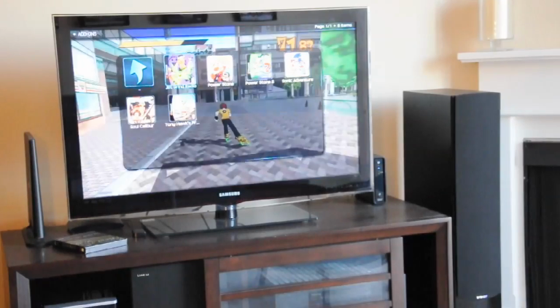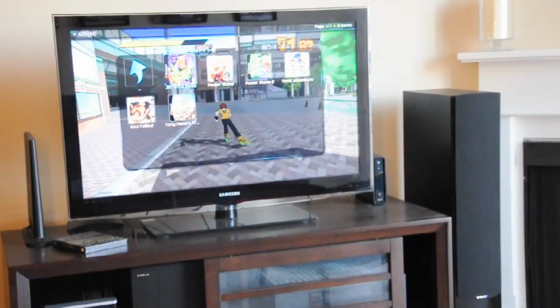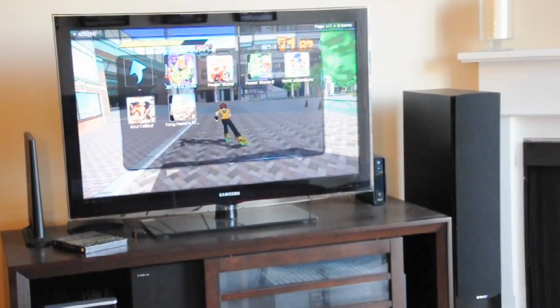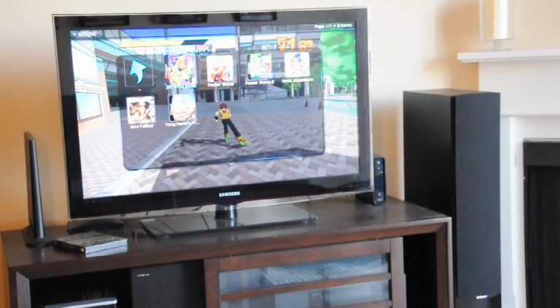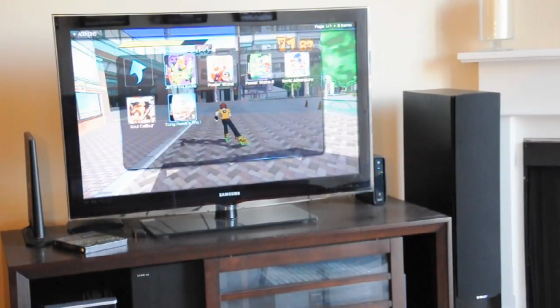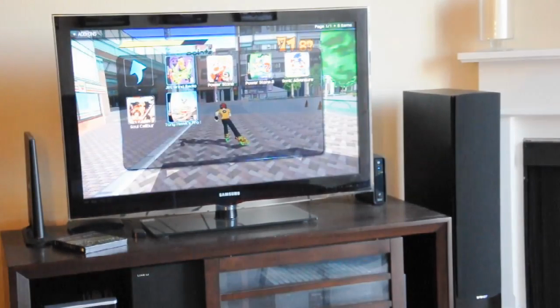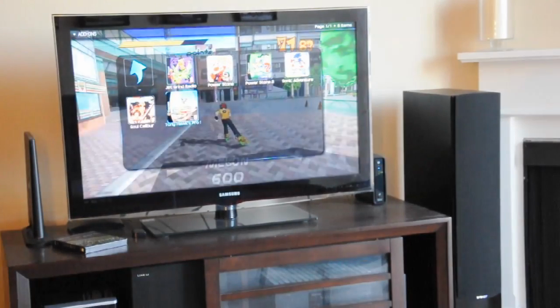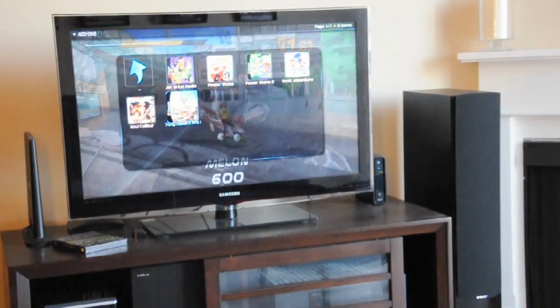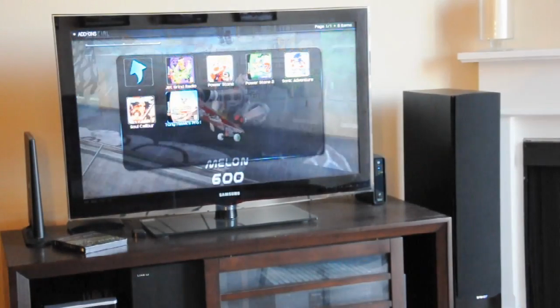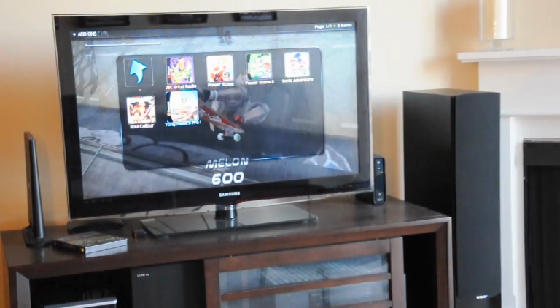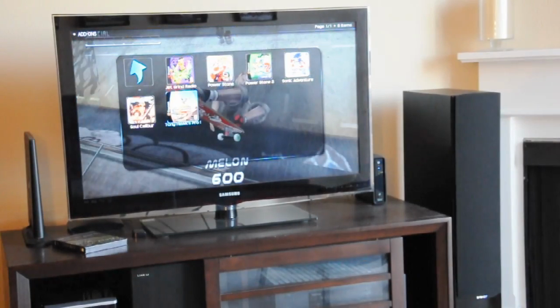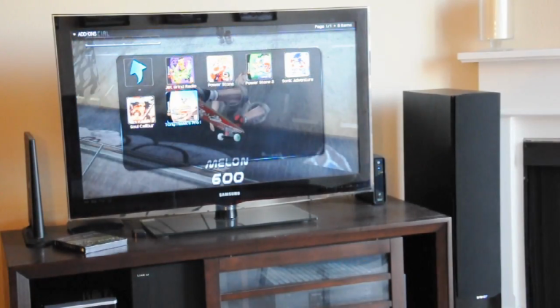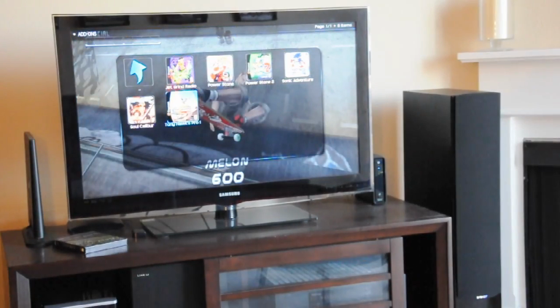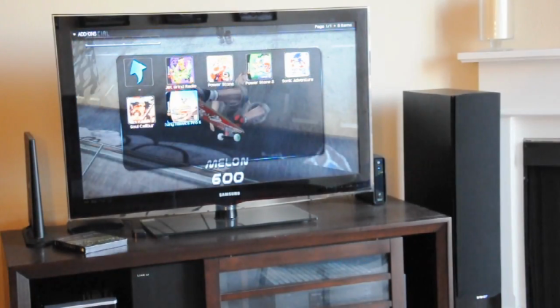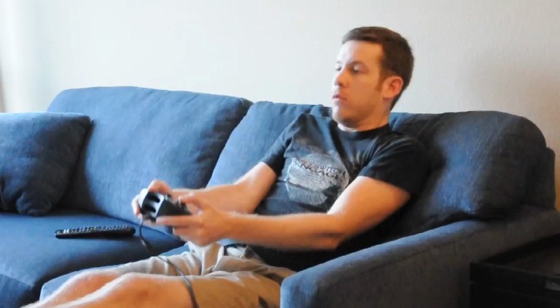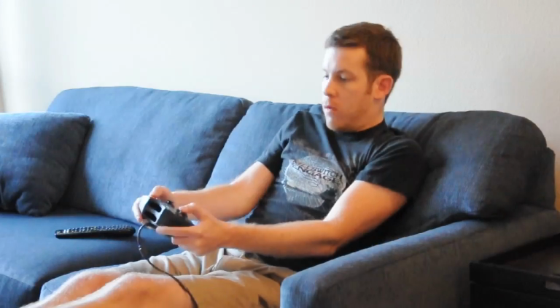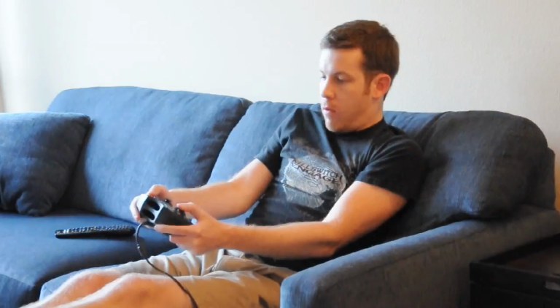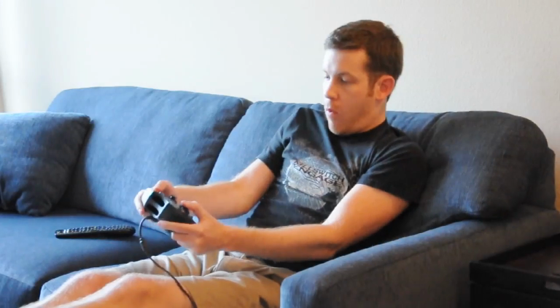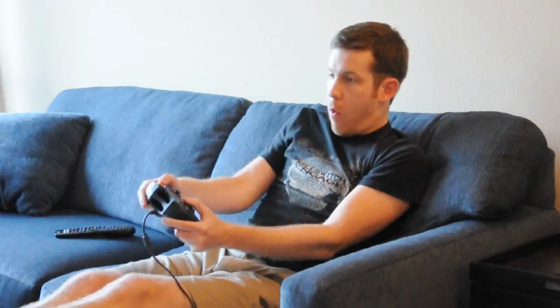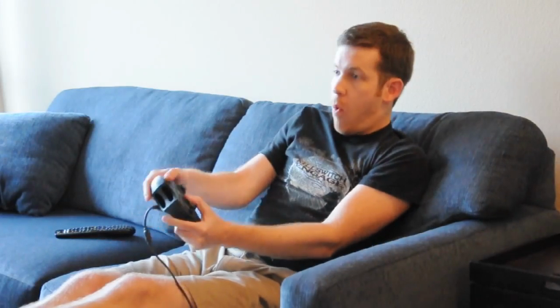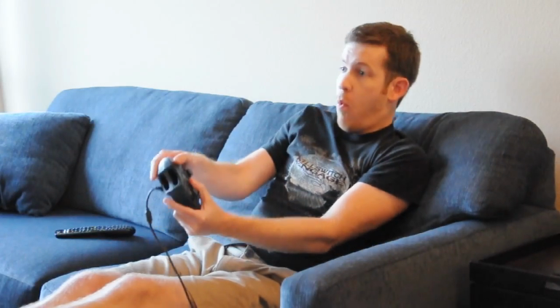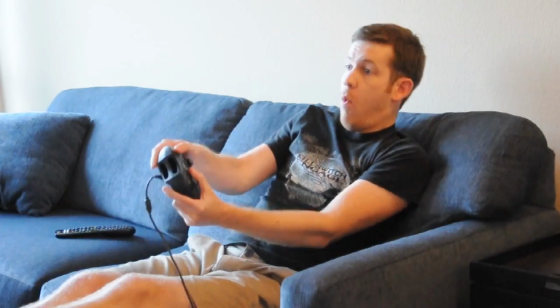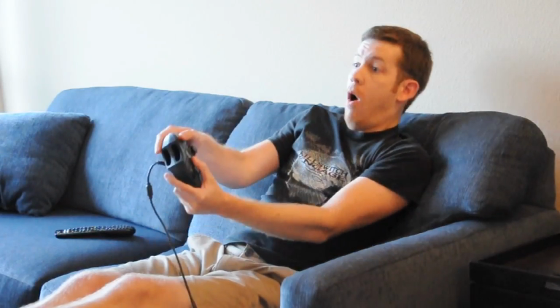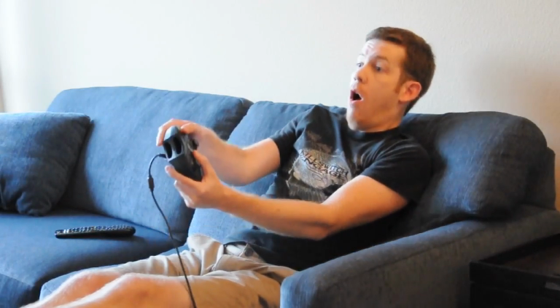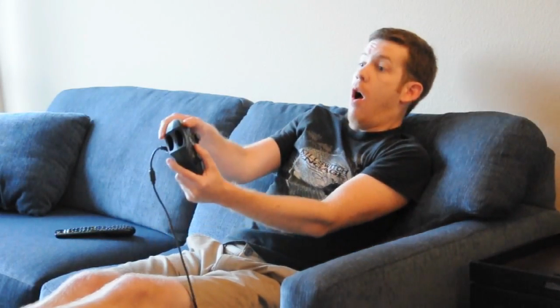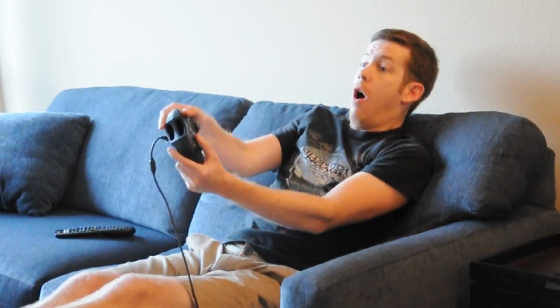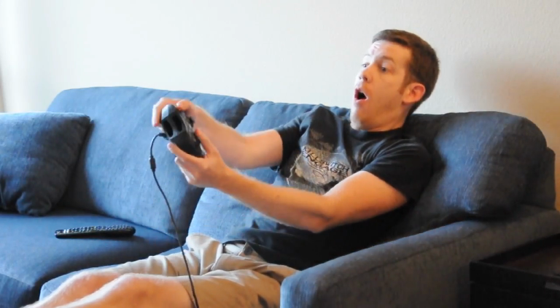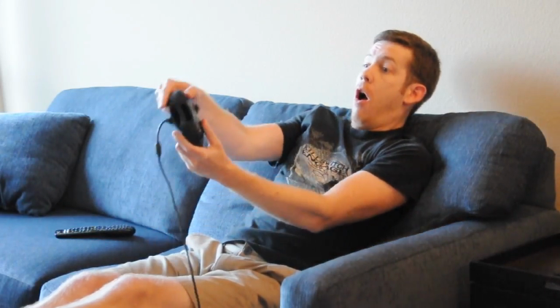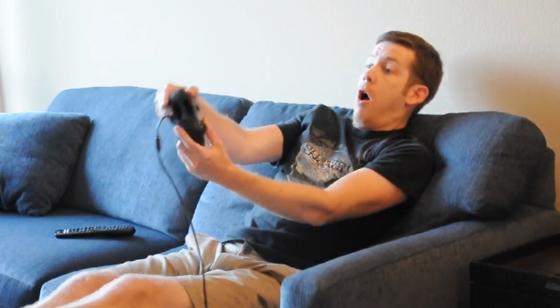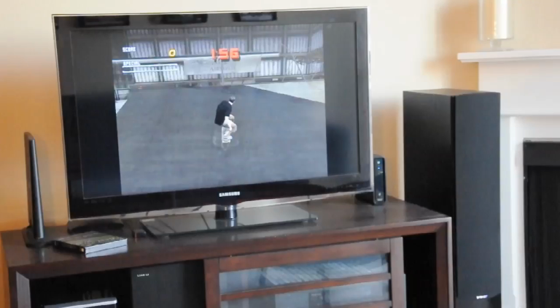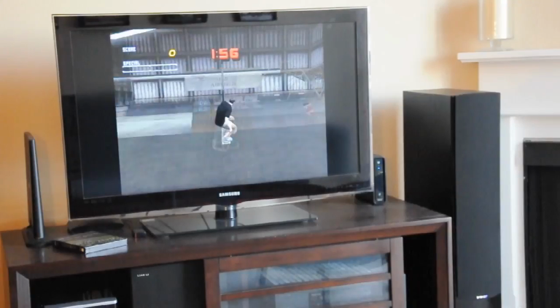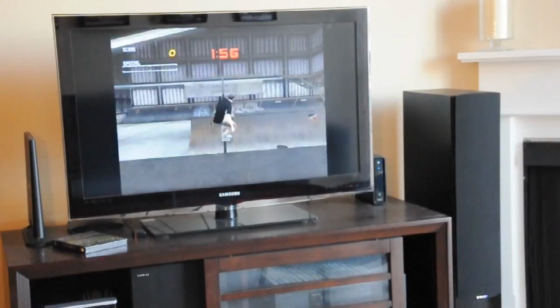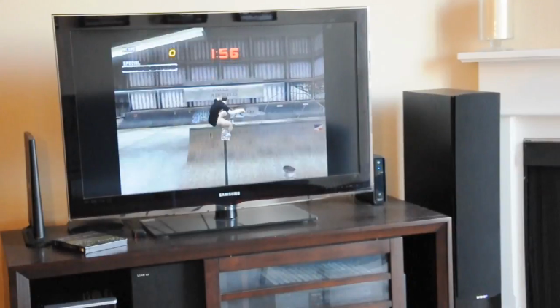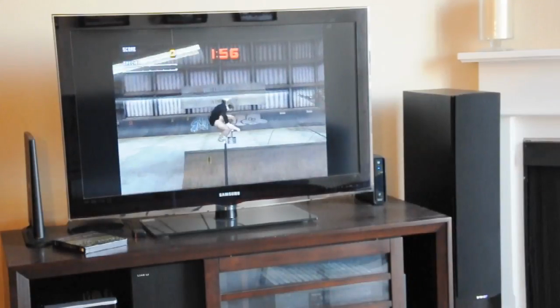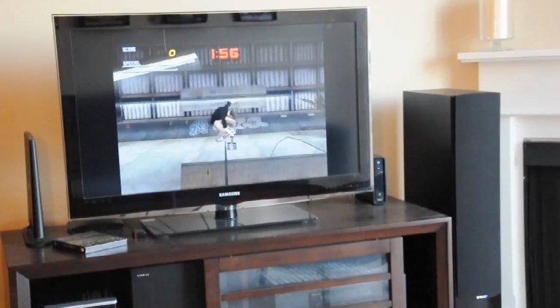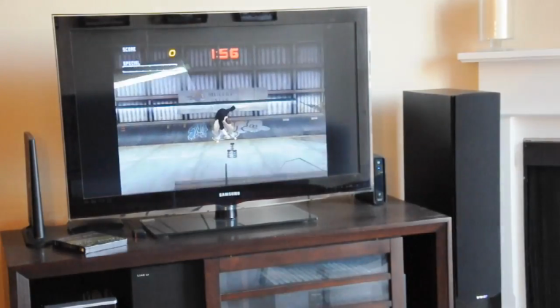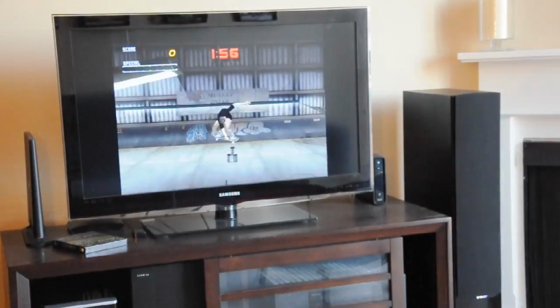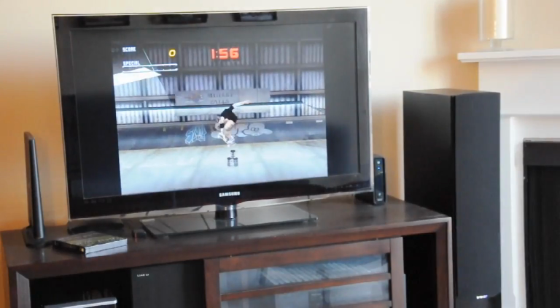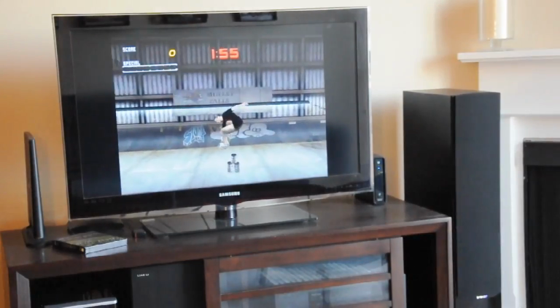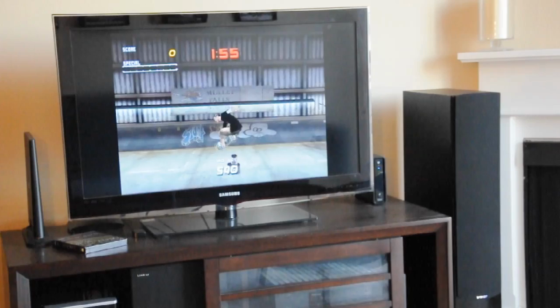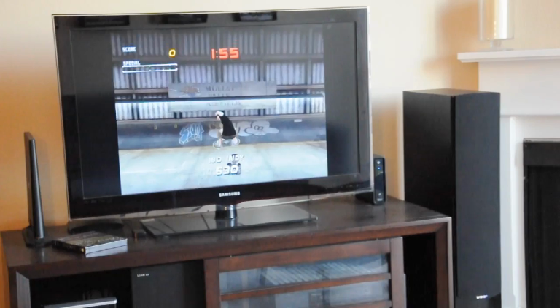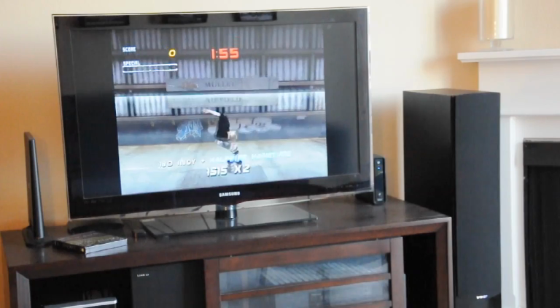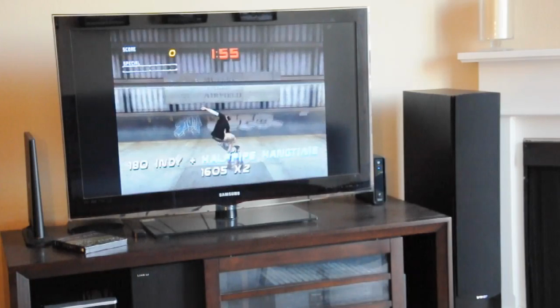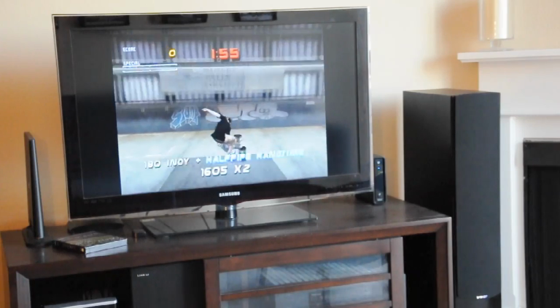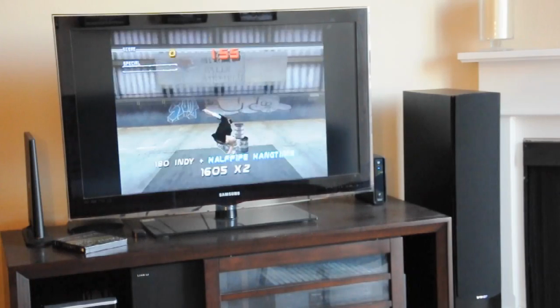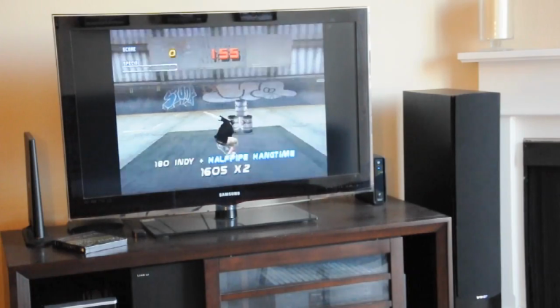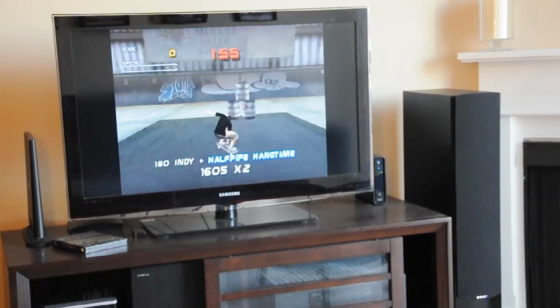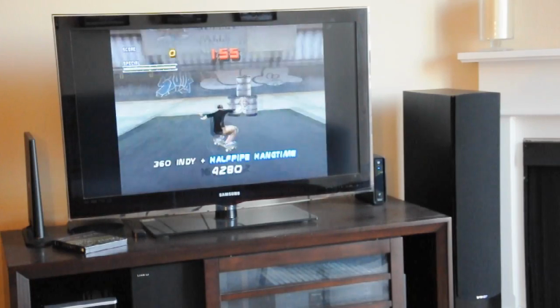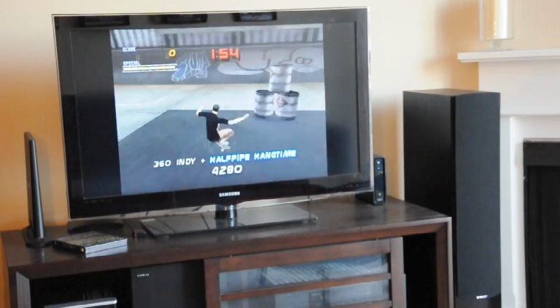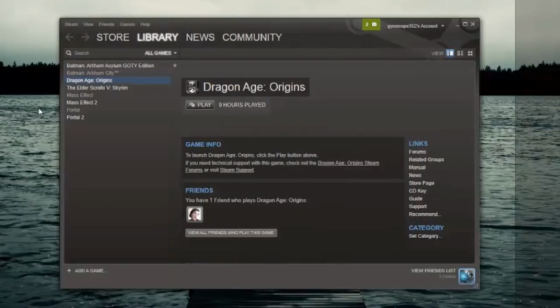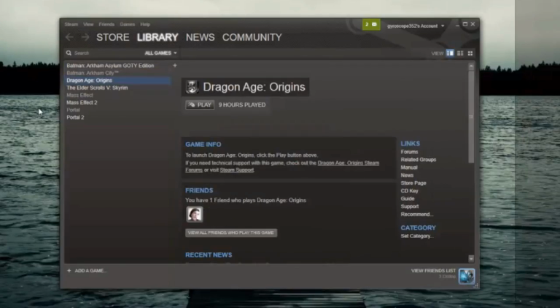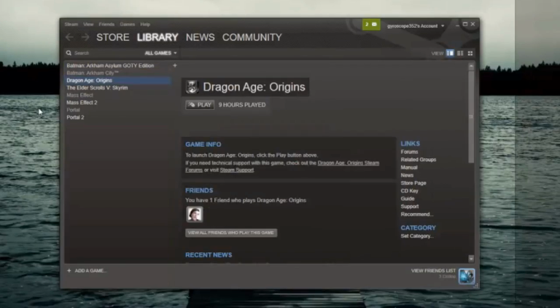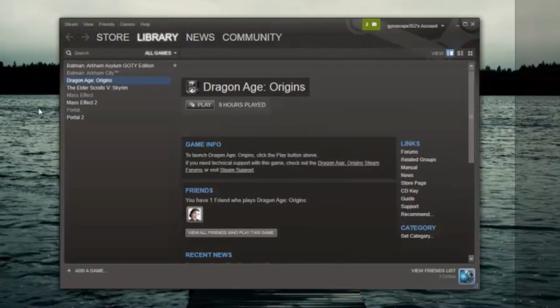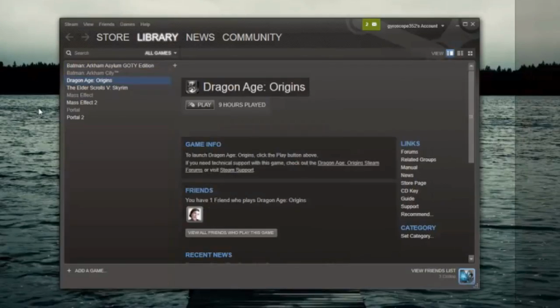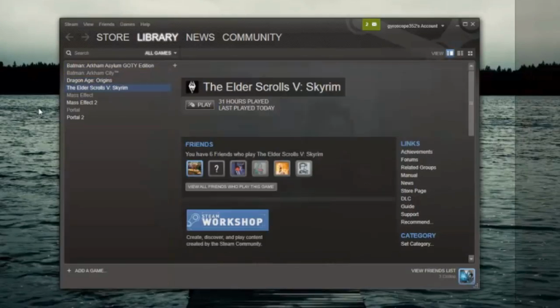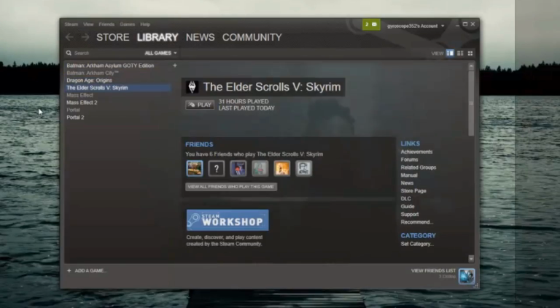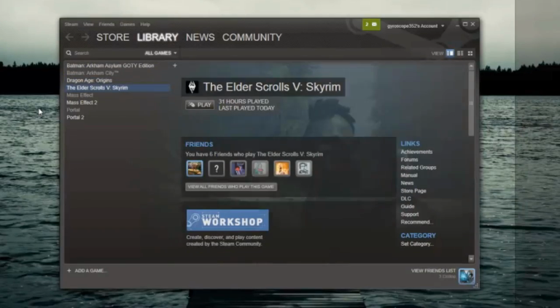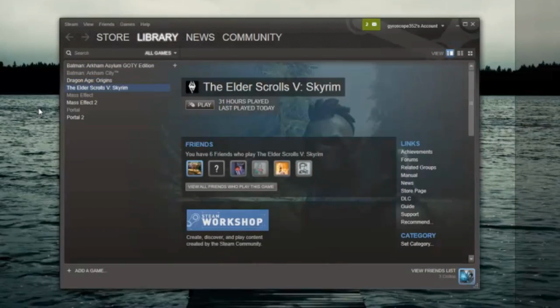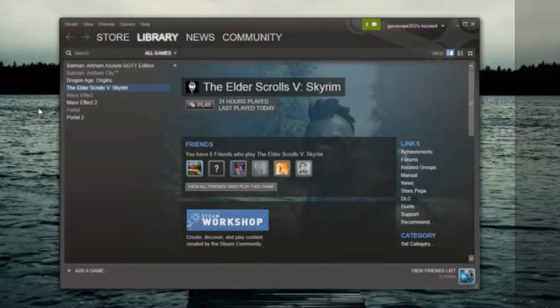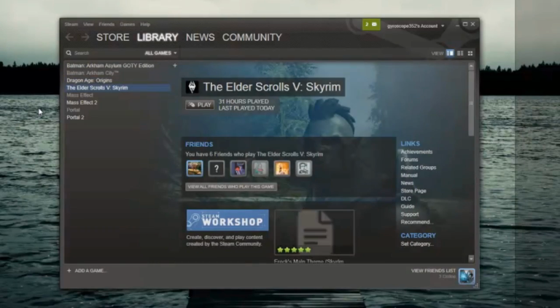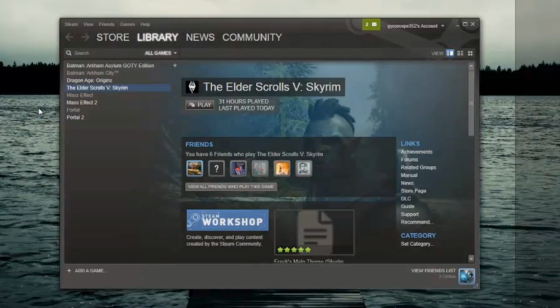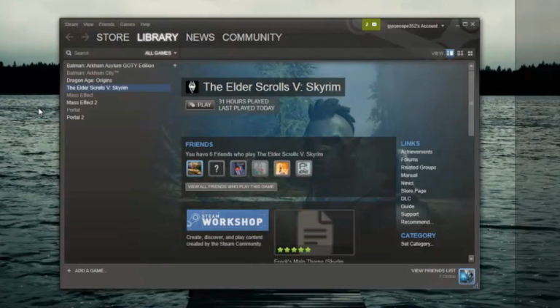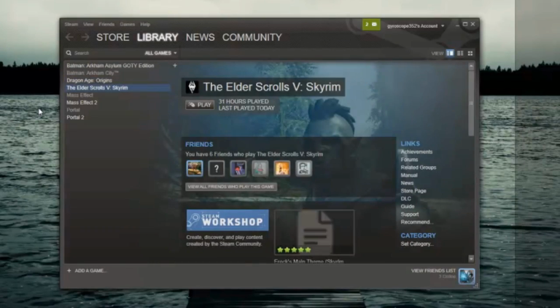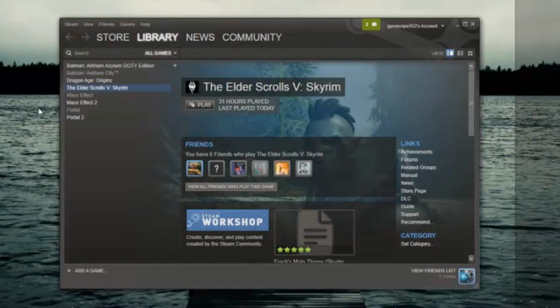Luckily, this computer is powerful enough that it can play more modern games too. Heck, it could even run a brand new PC game if you wanted.